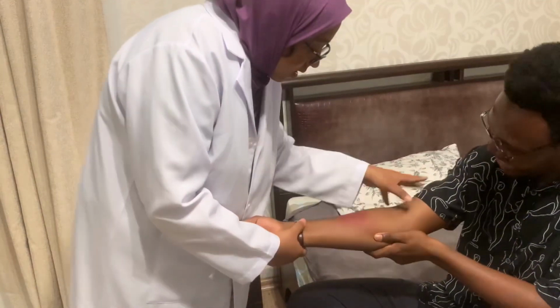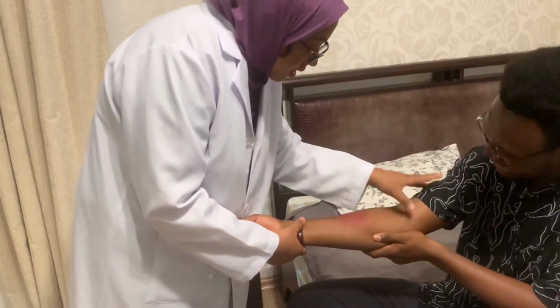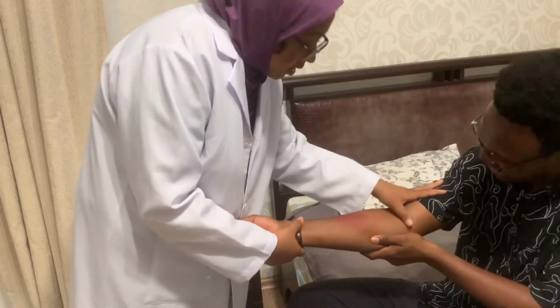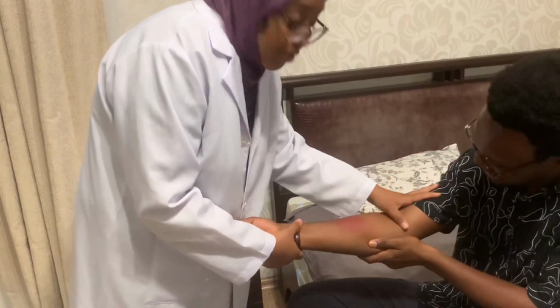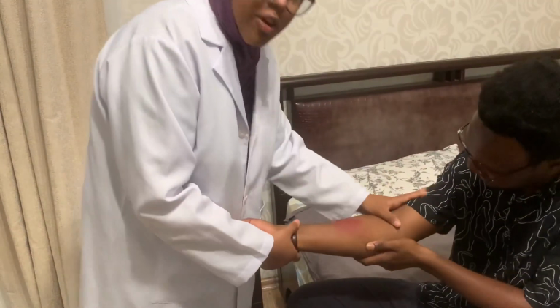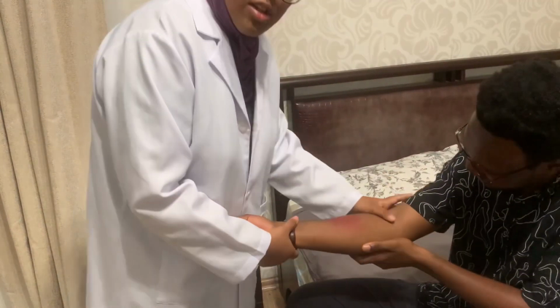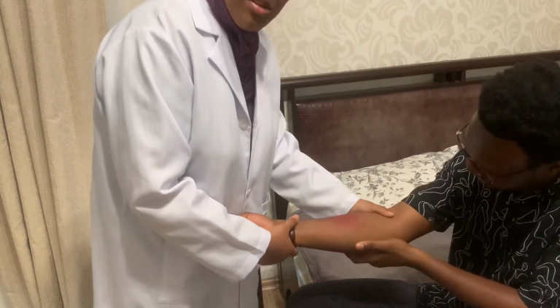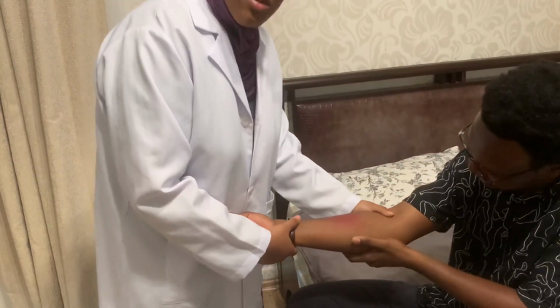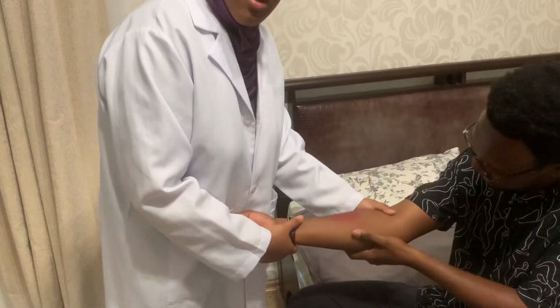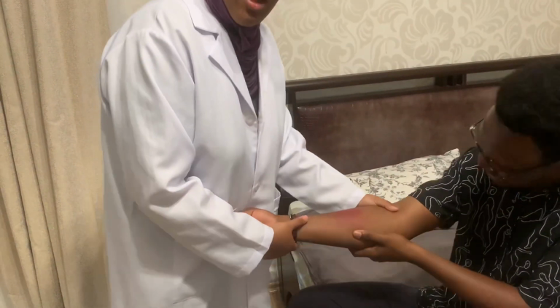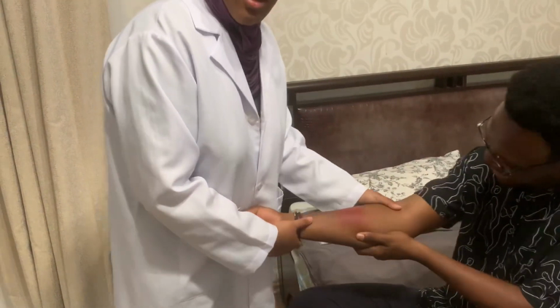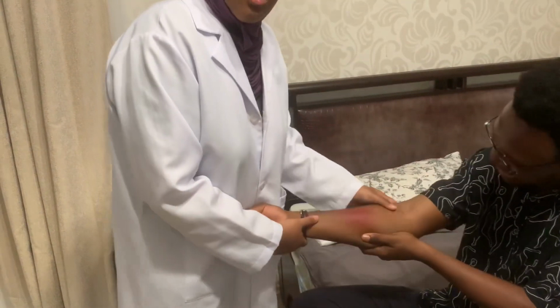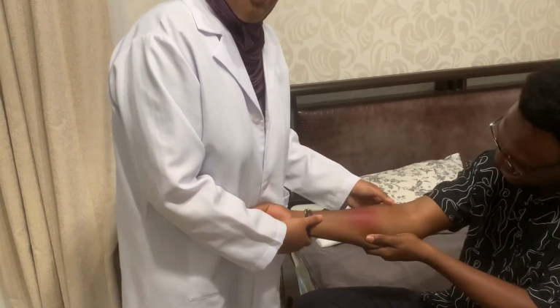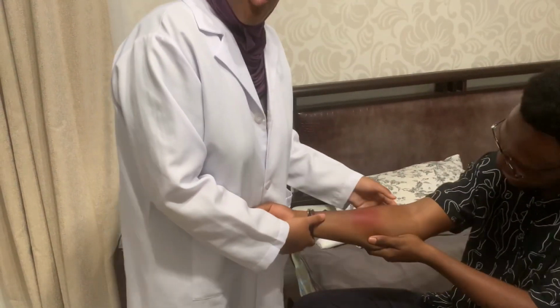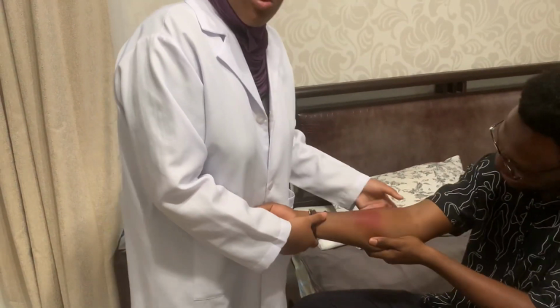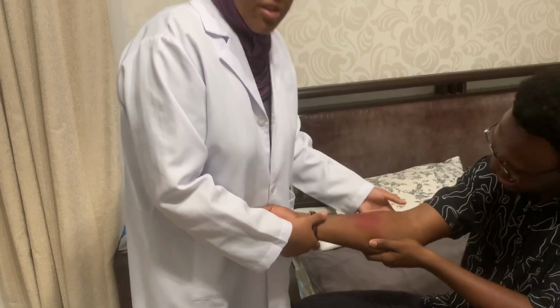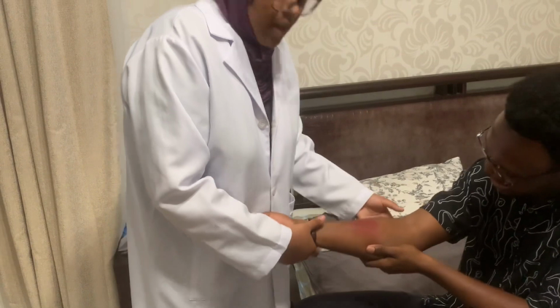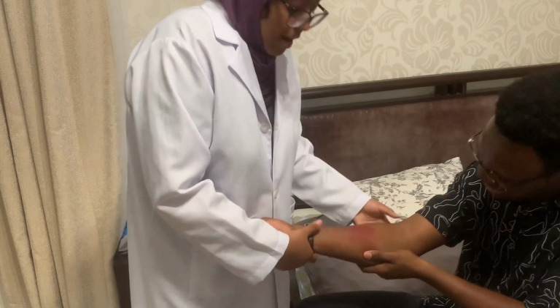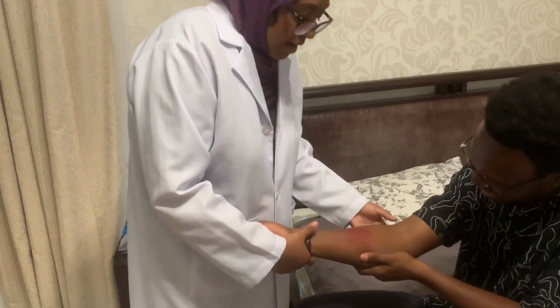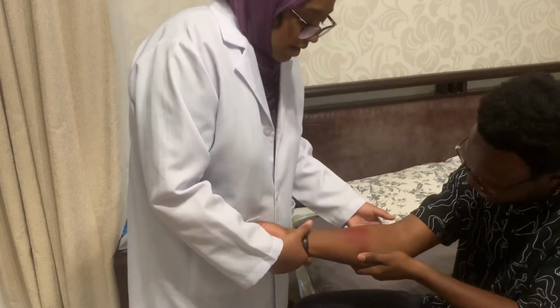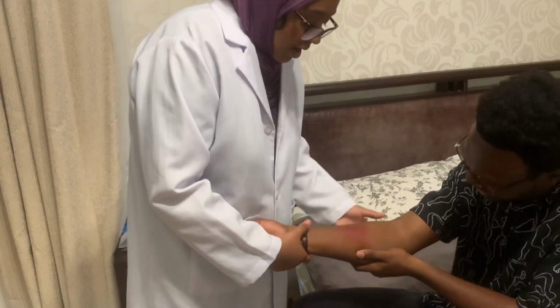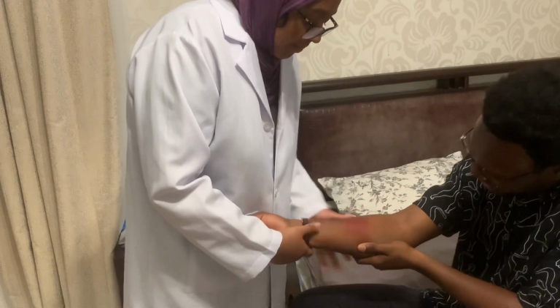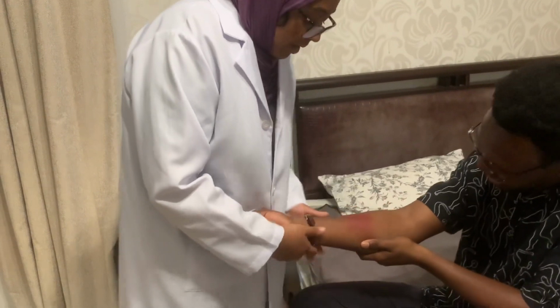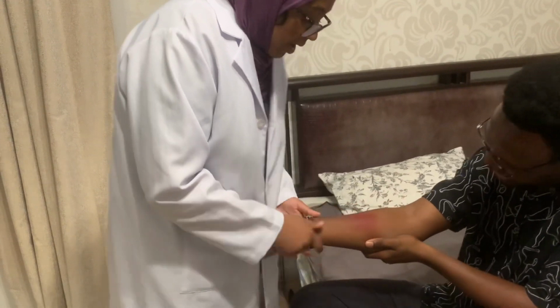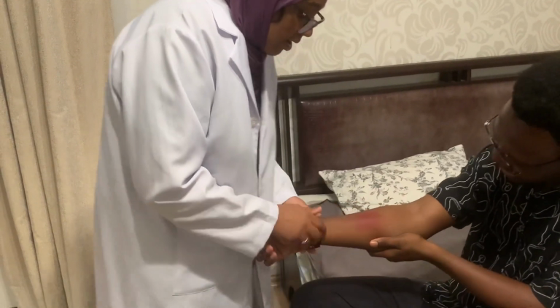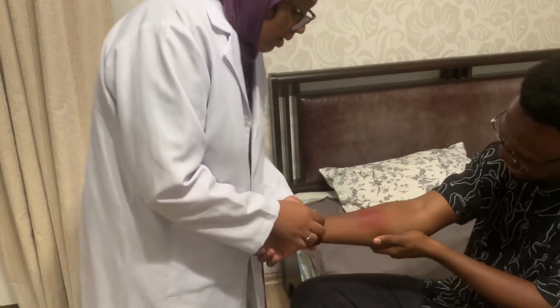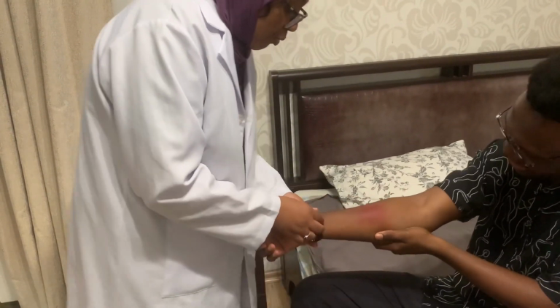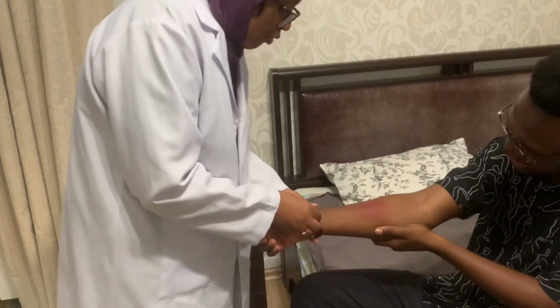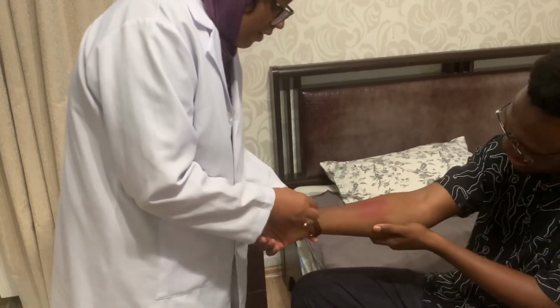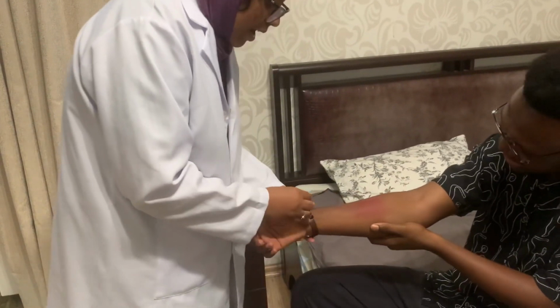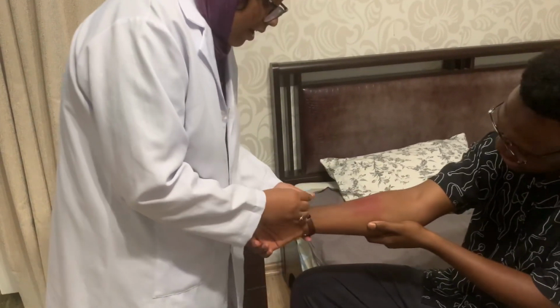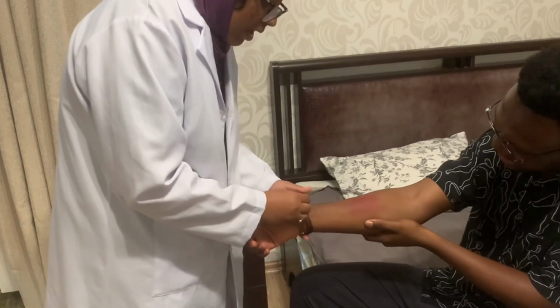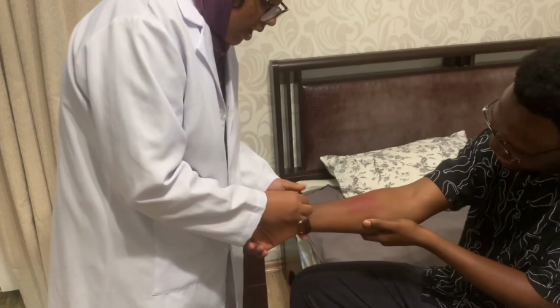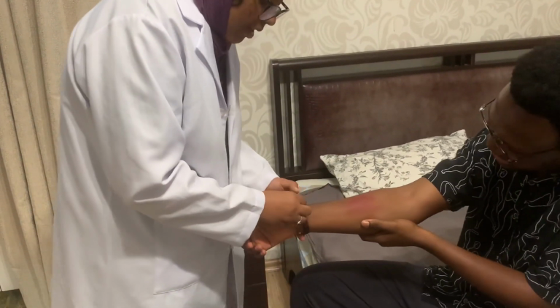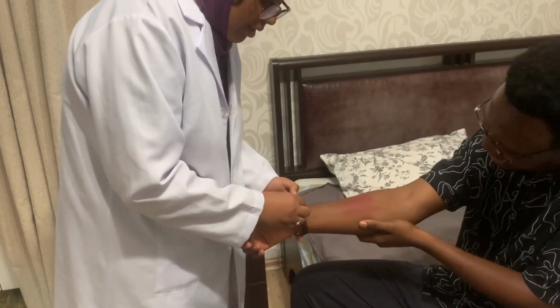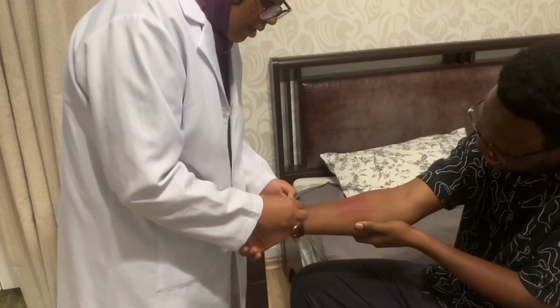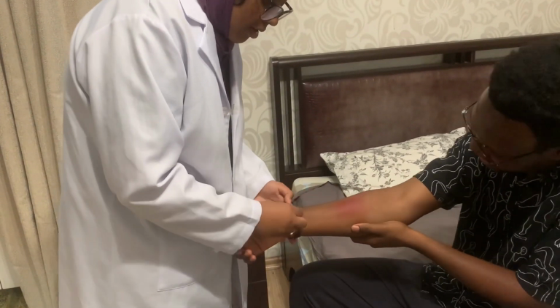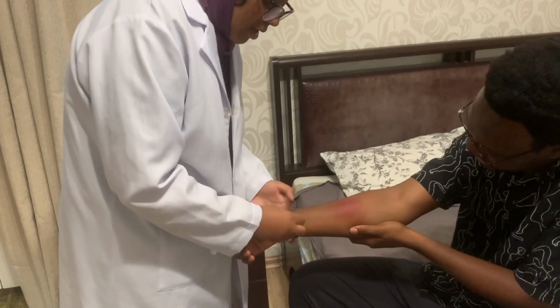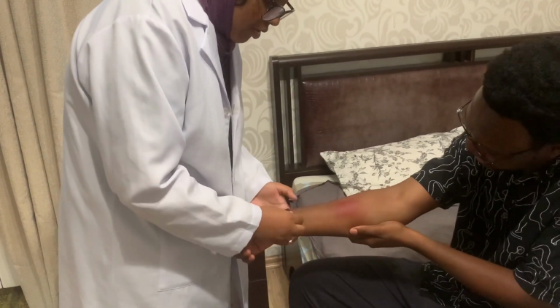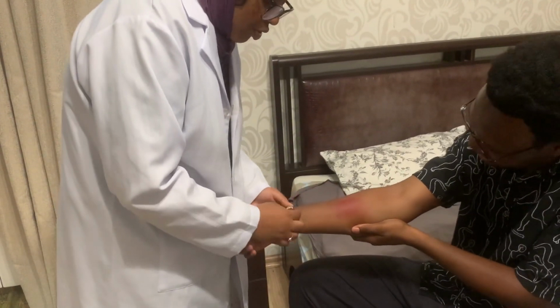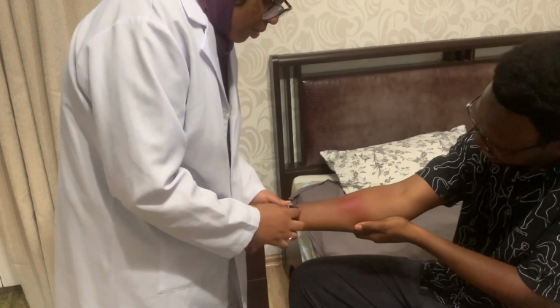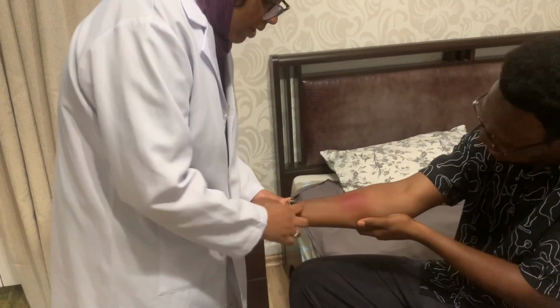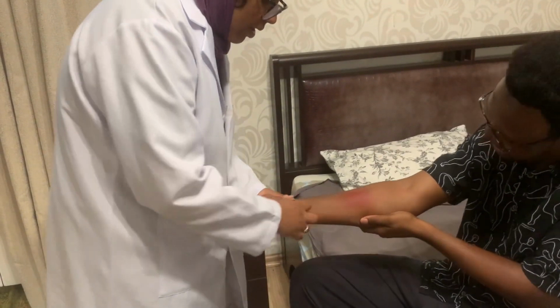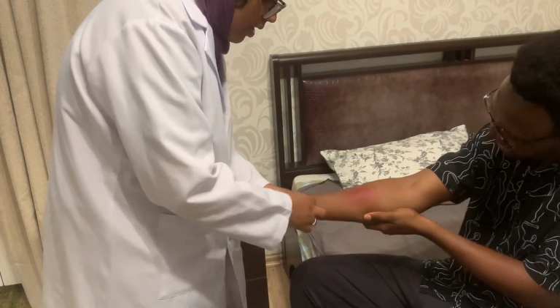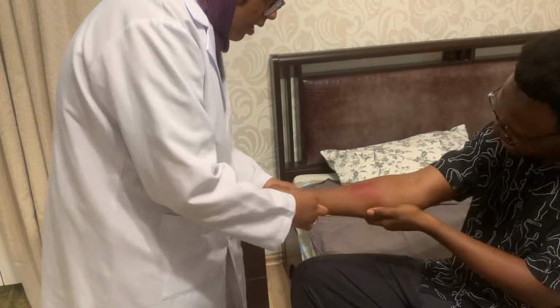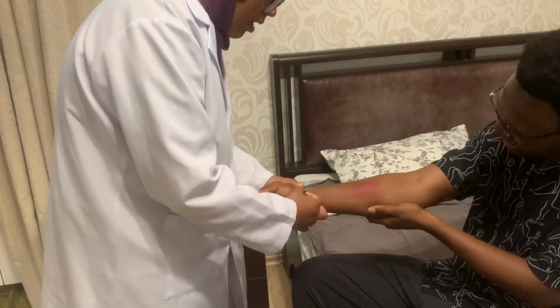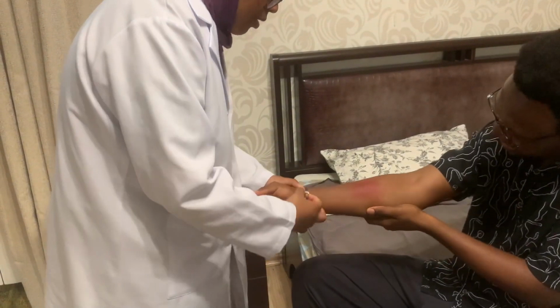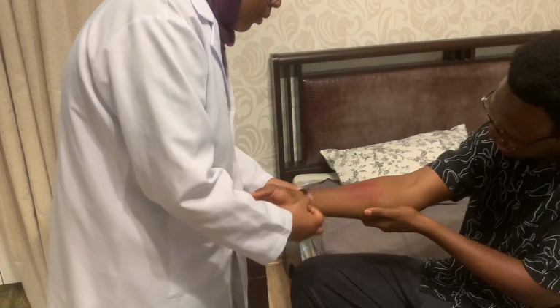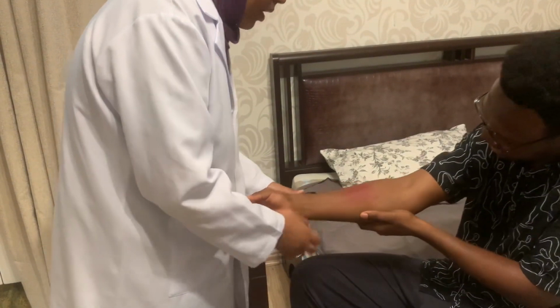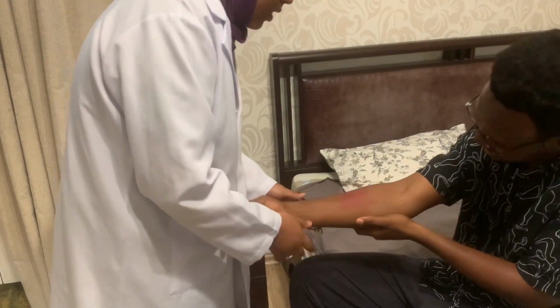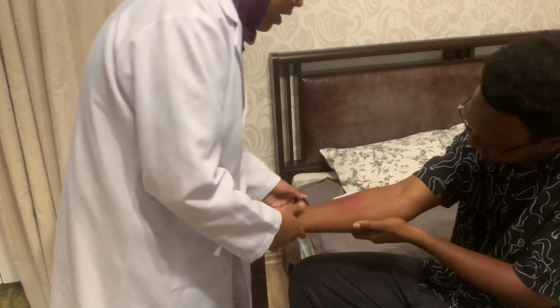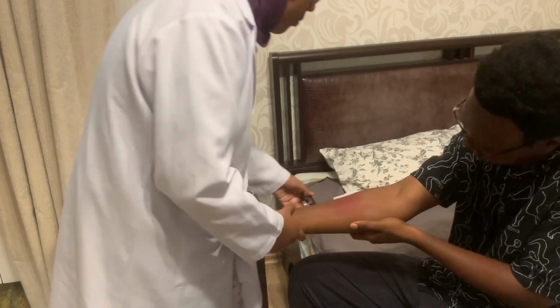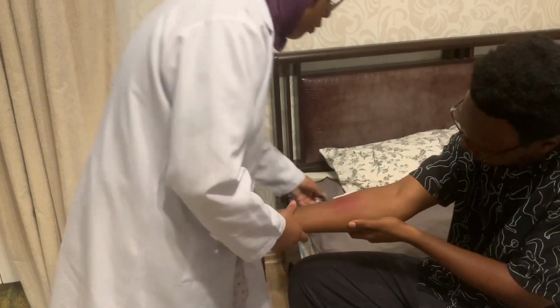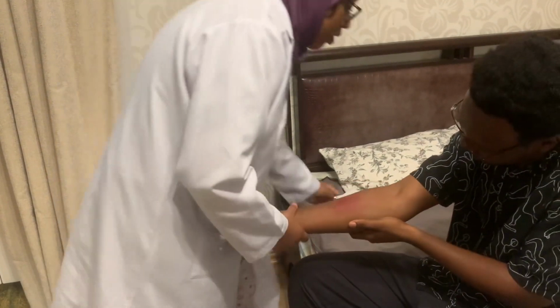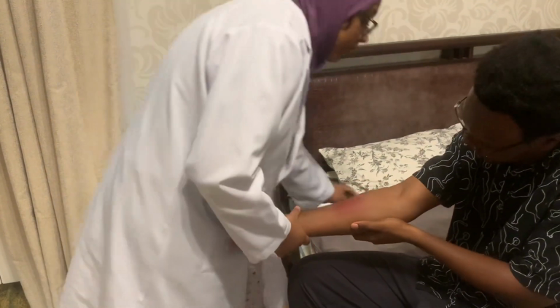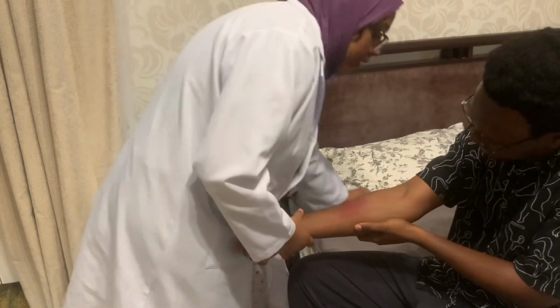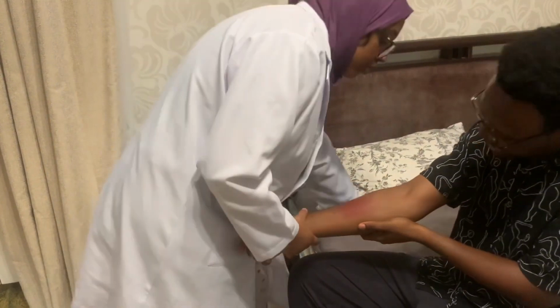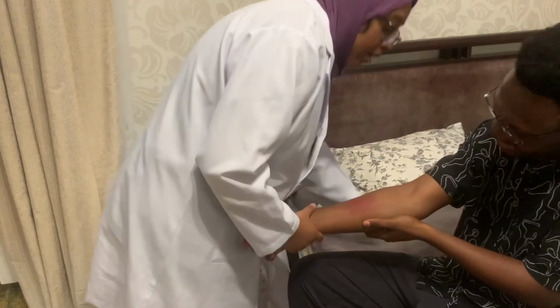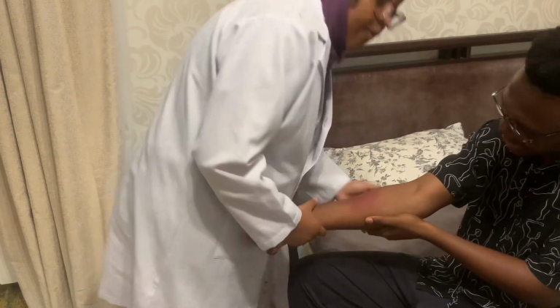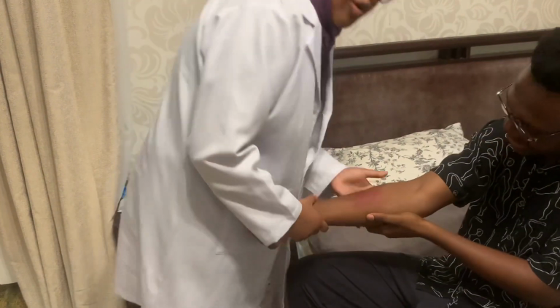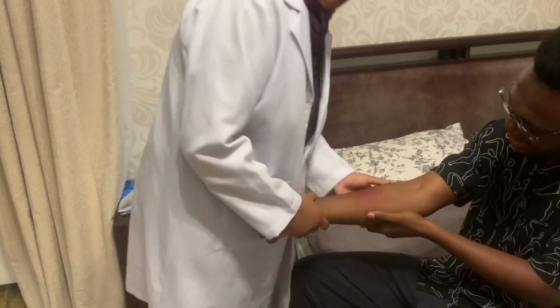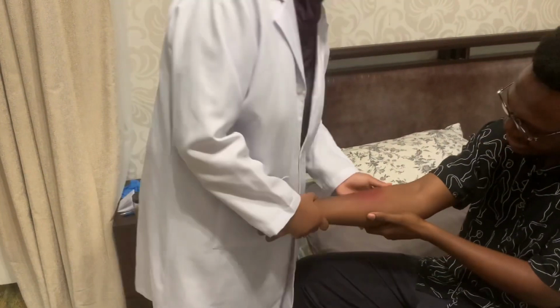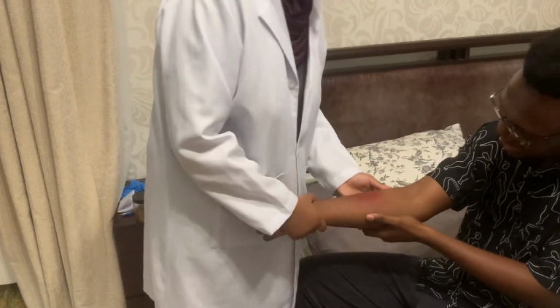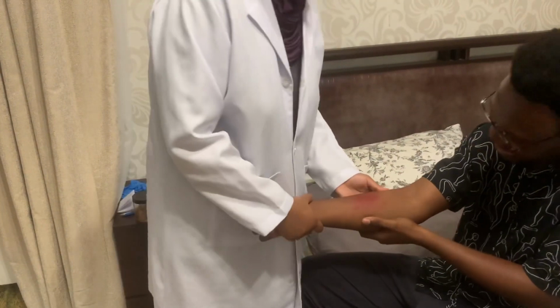First, expose the area and remove any accessories or jewelry as quickly as possible to avoid swelling.